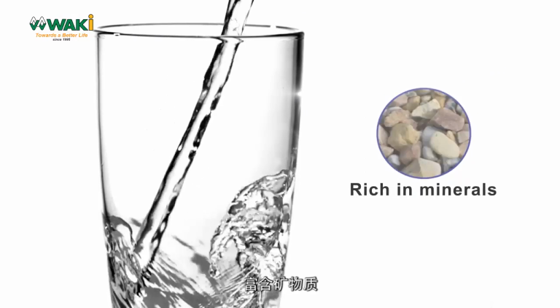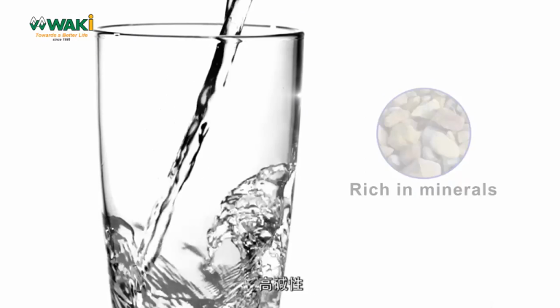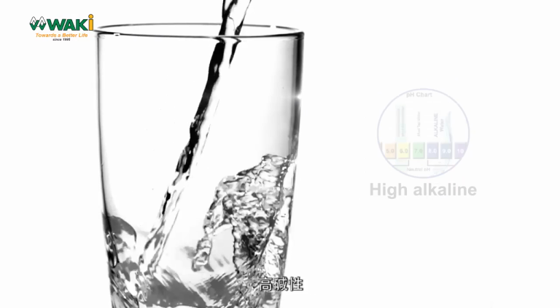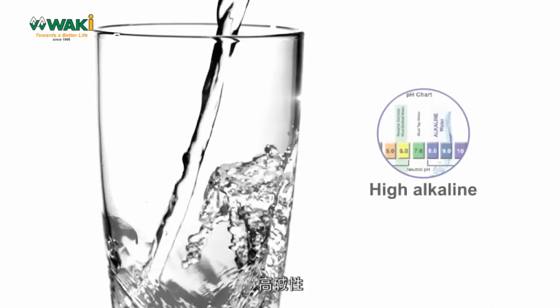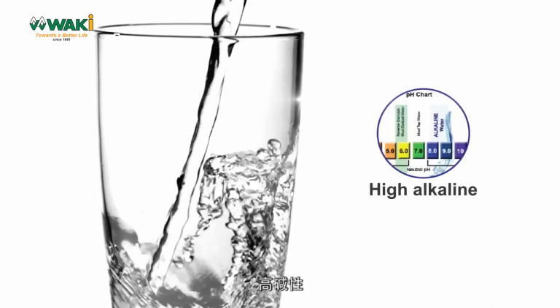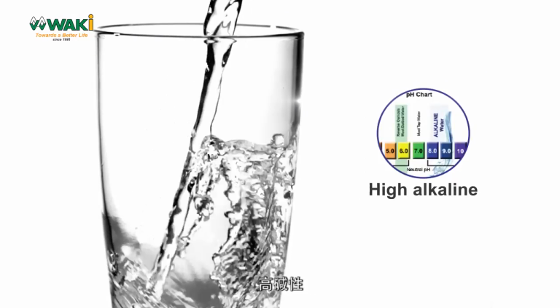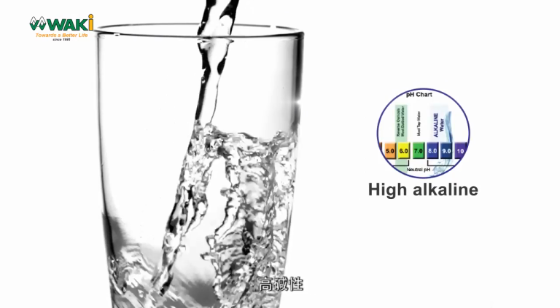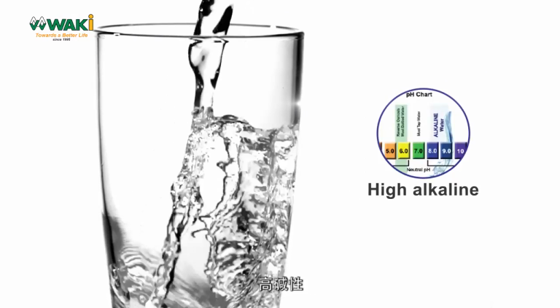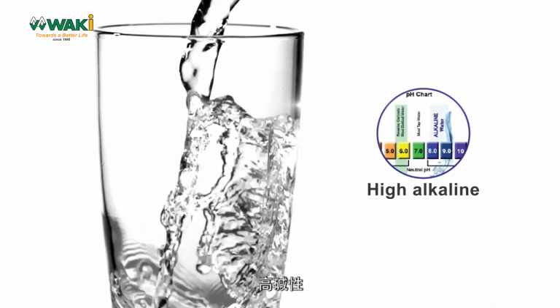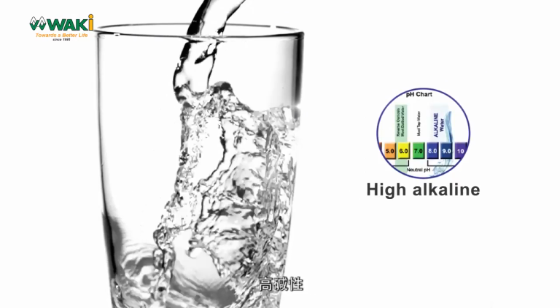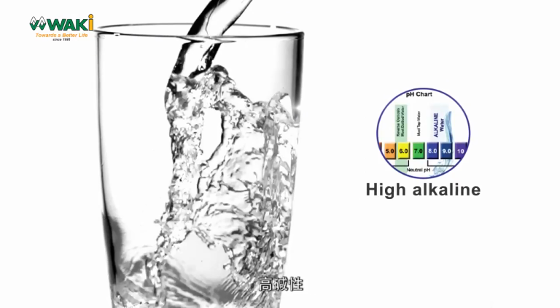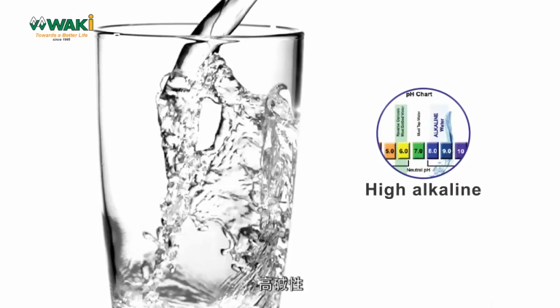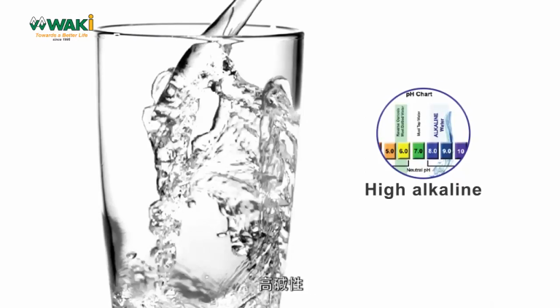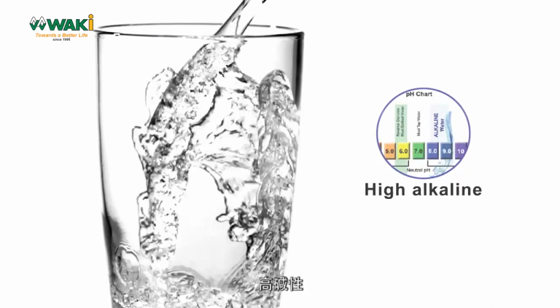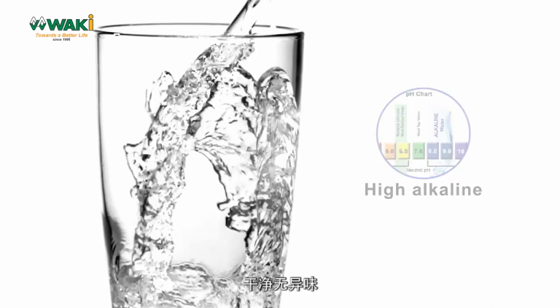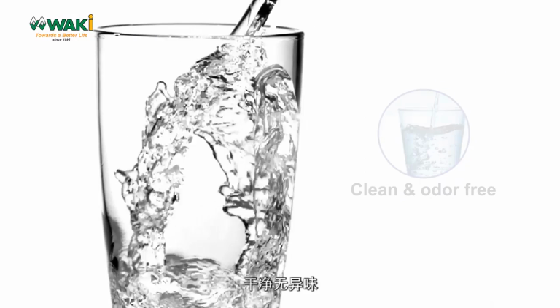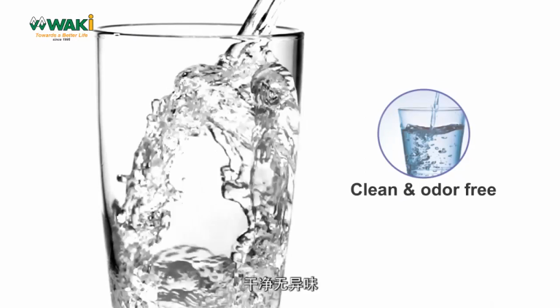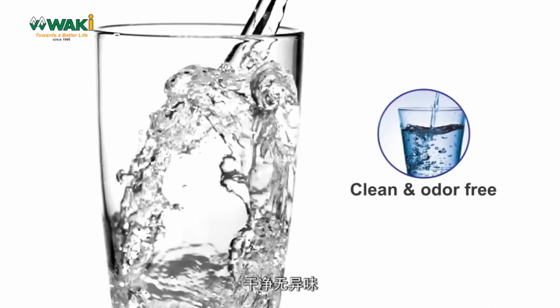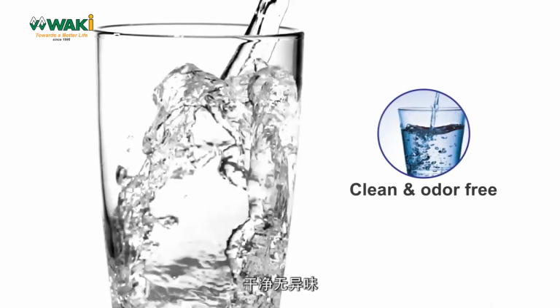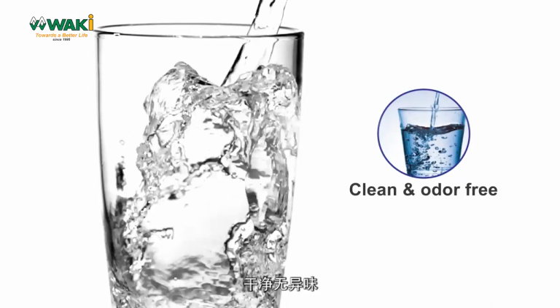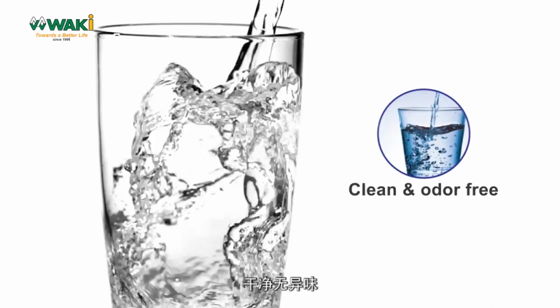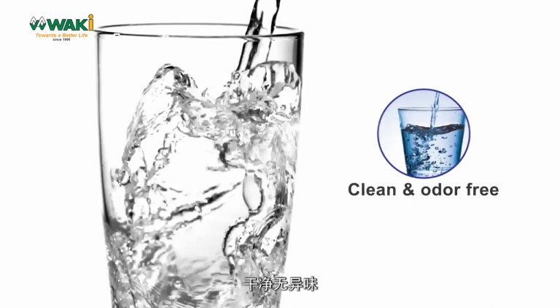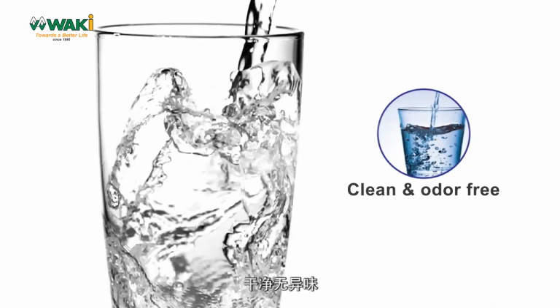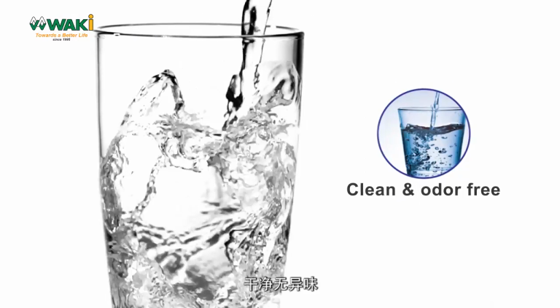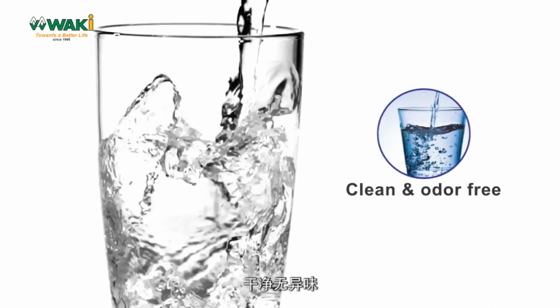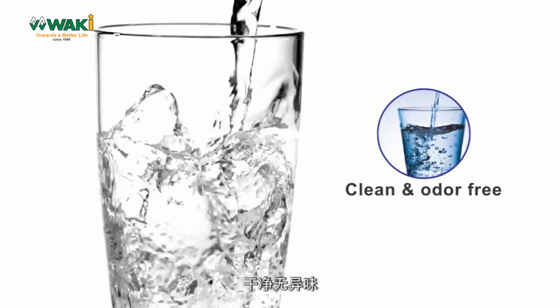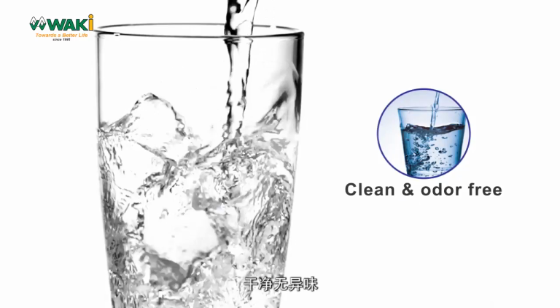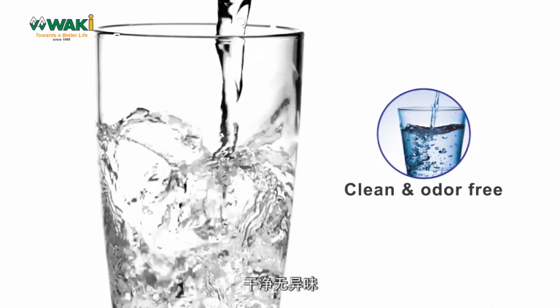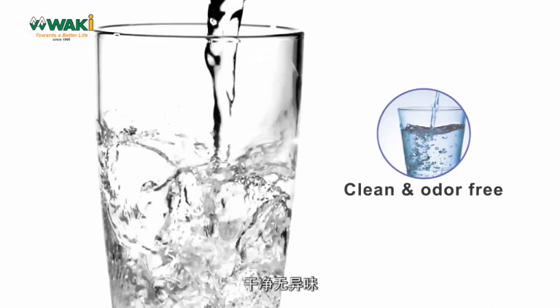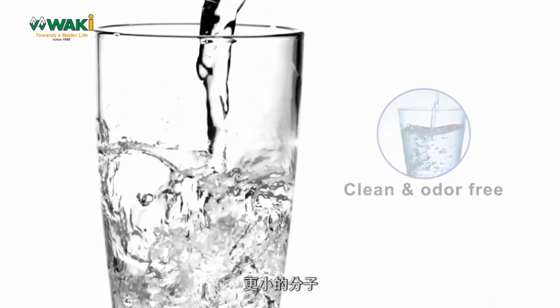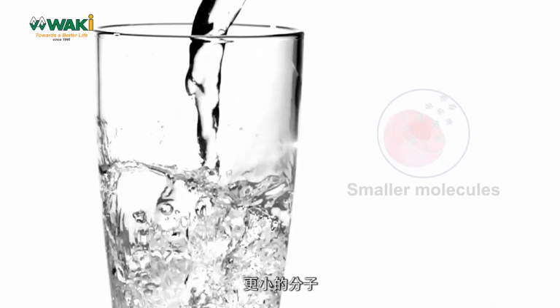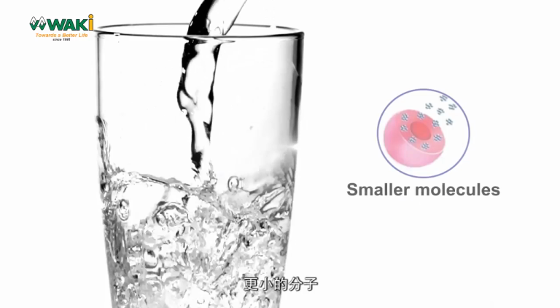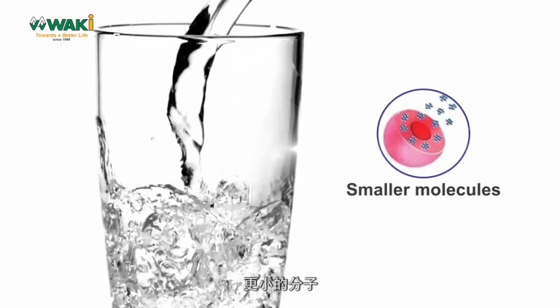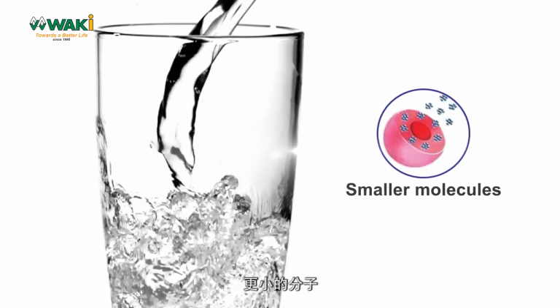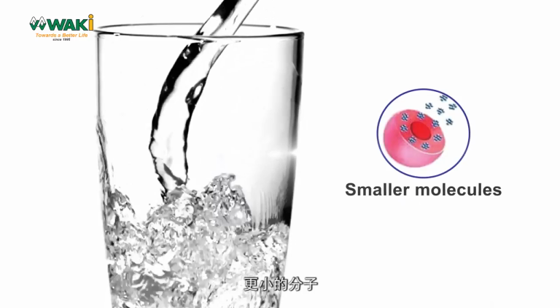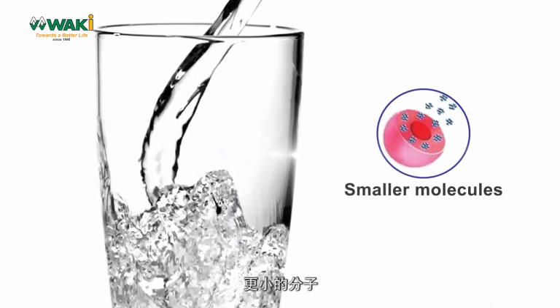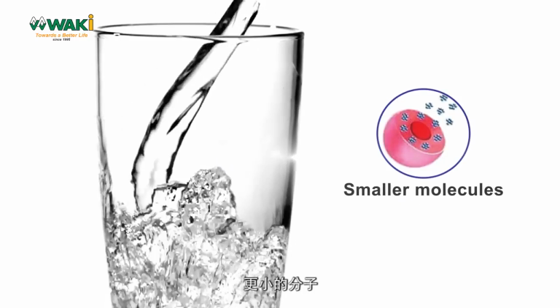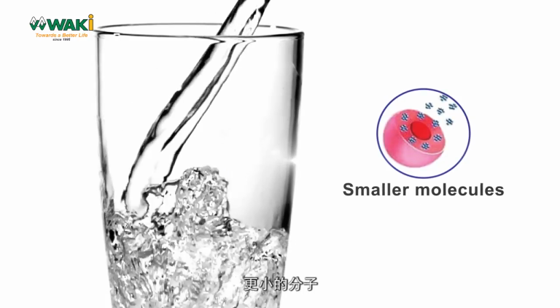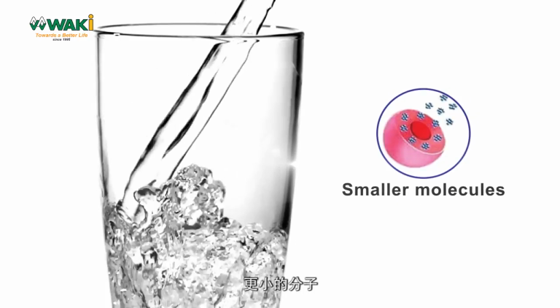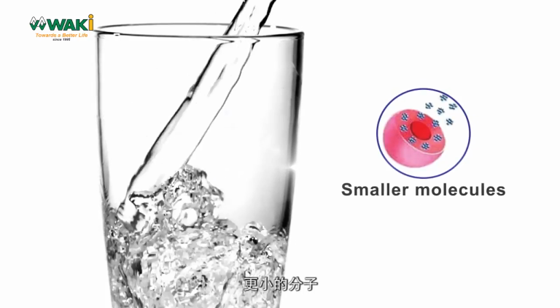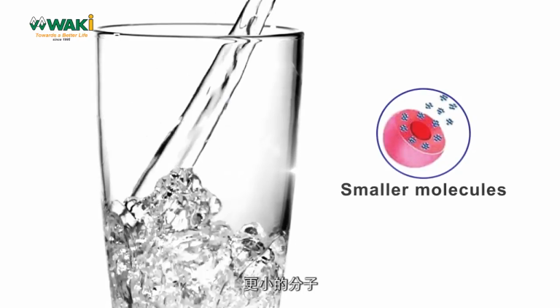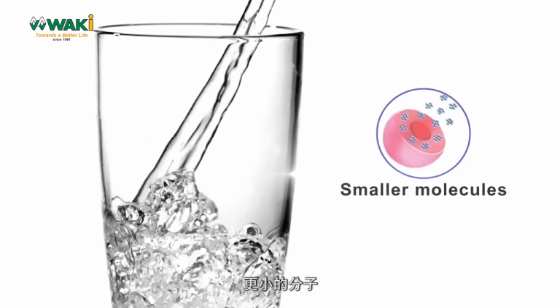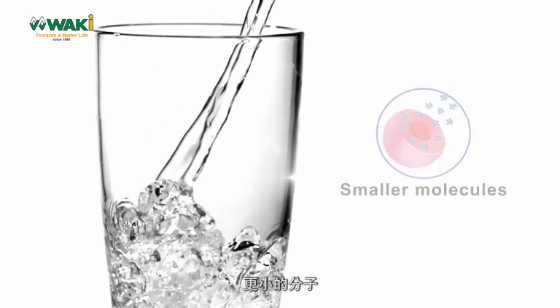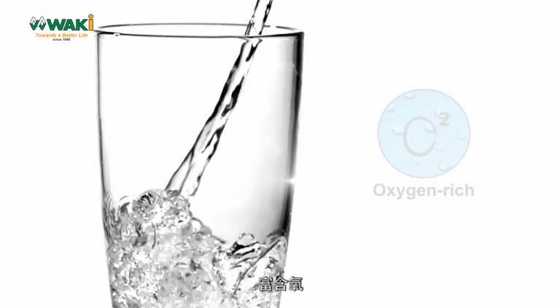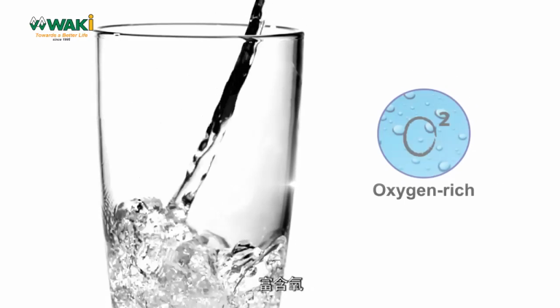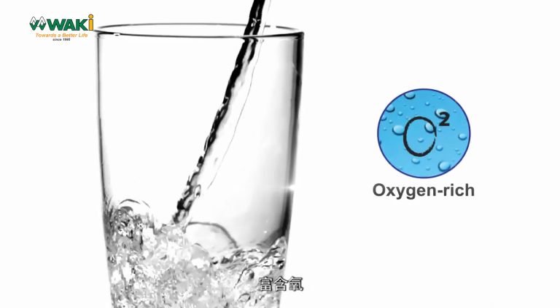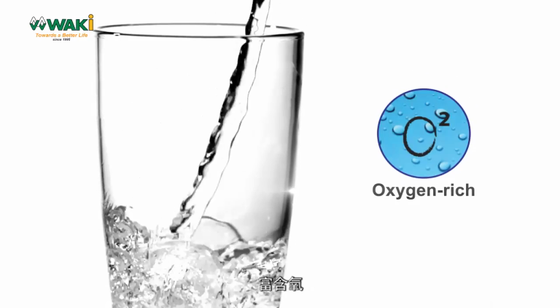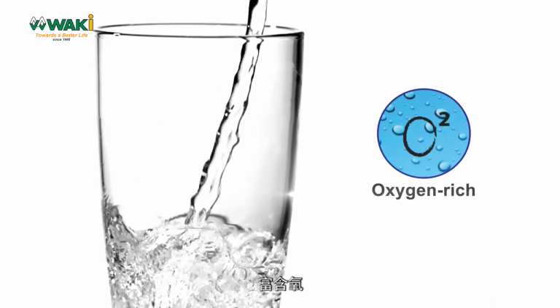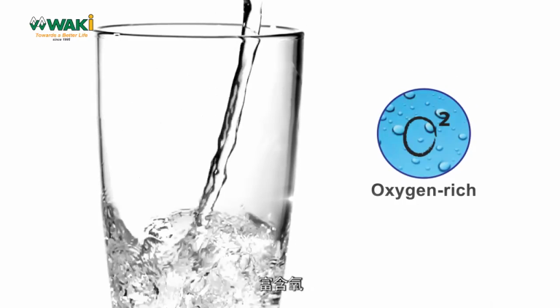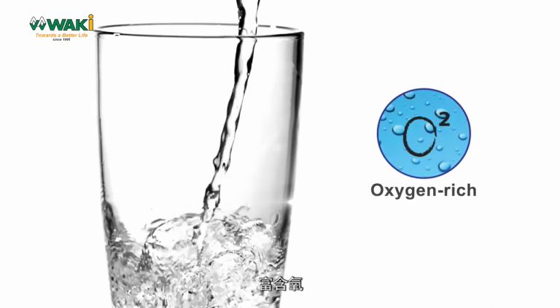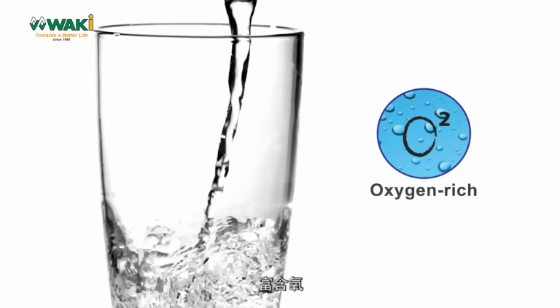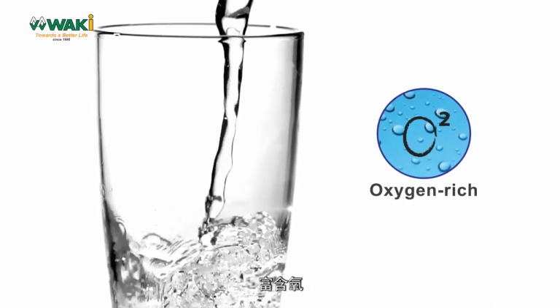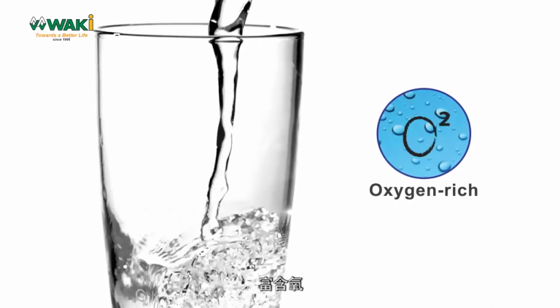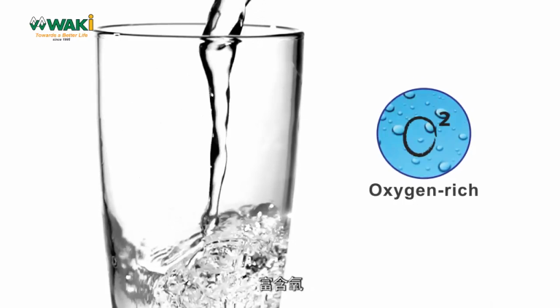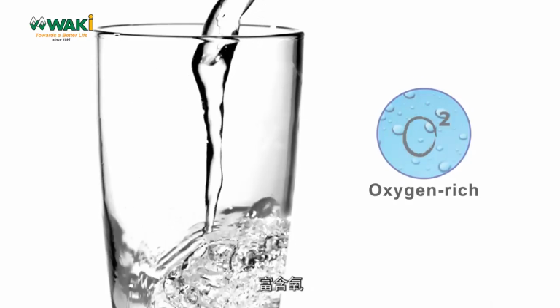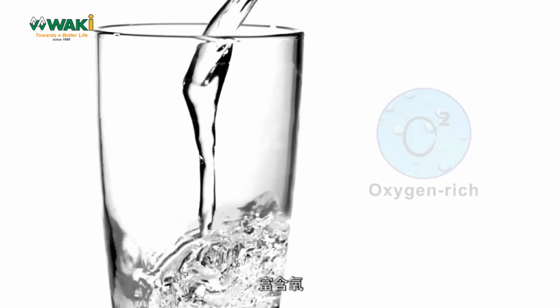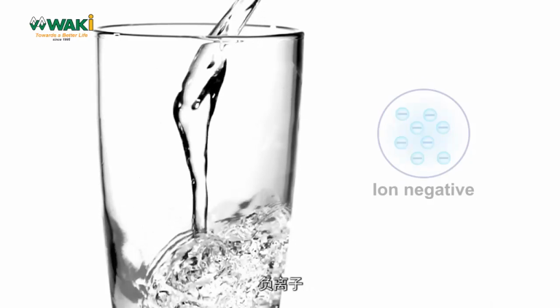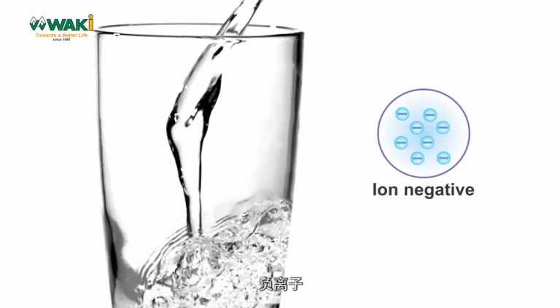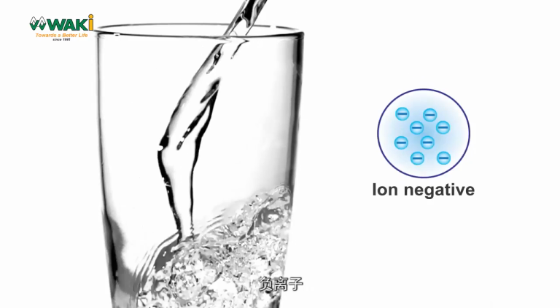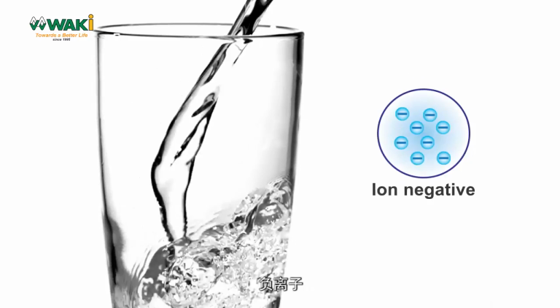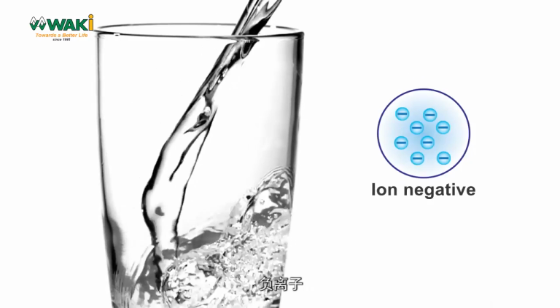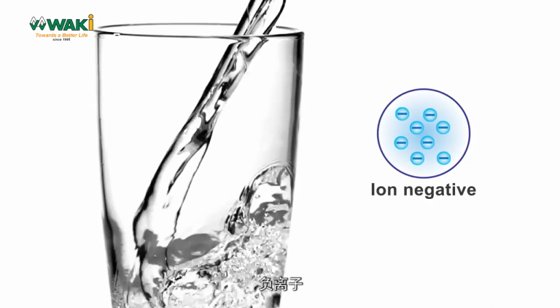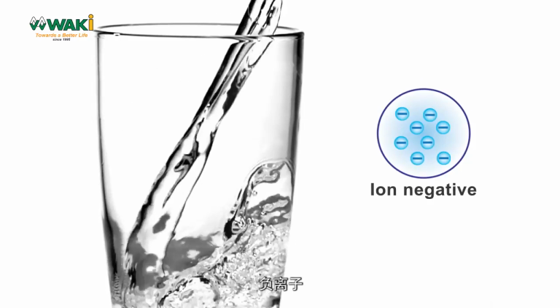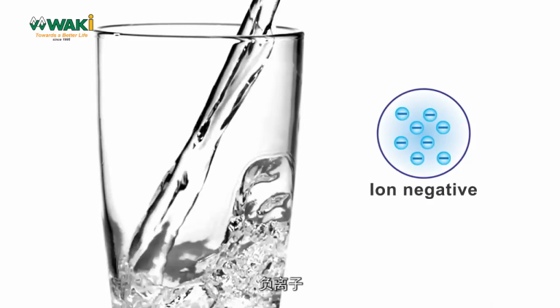Rich in minerals, high alkaline, clean and odor-free, smaller molecules, oxygen-rich, ion-negative.